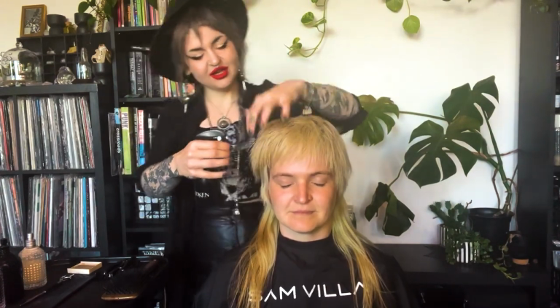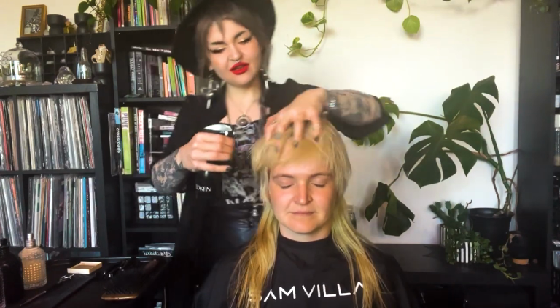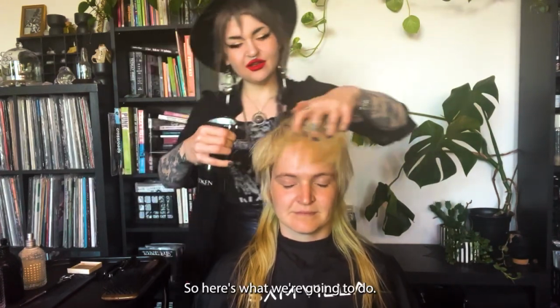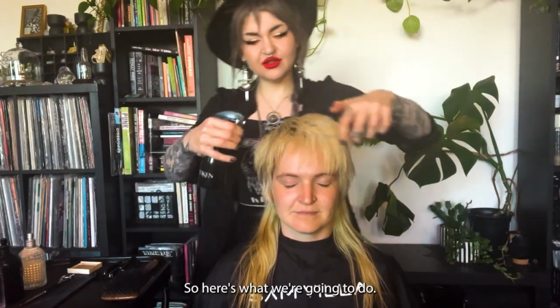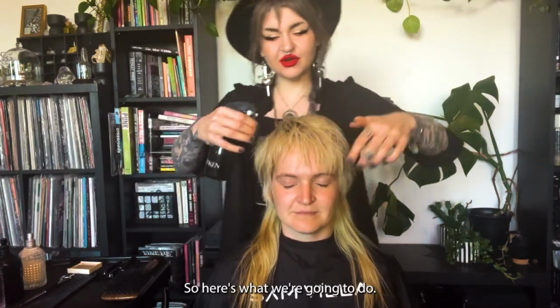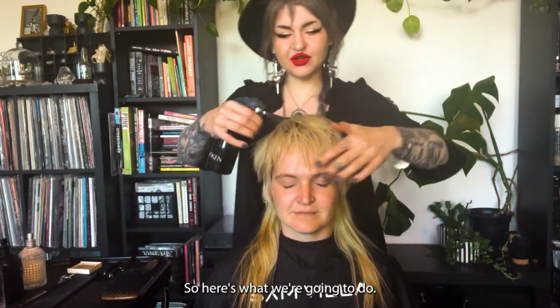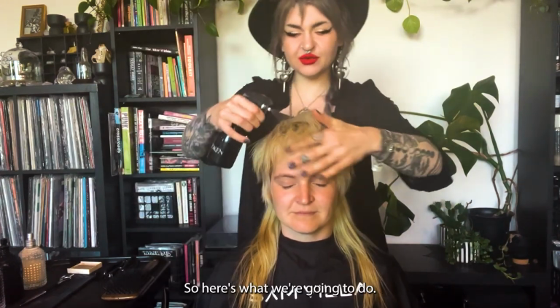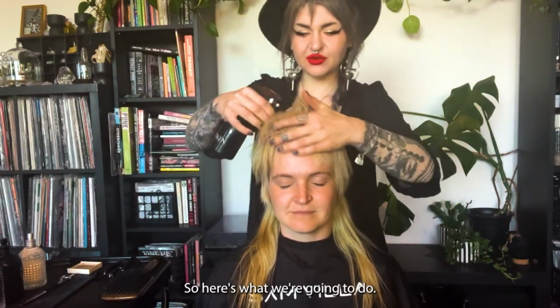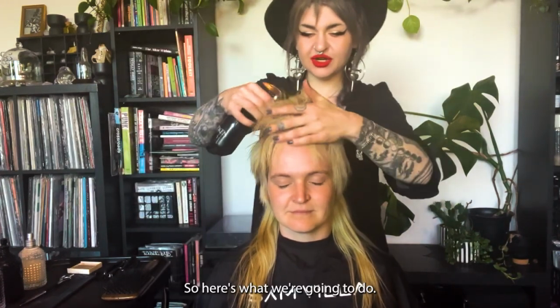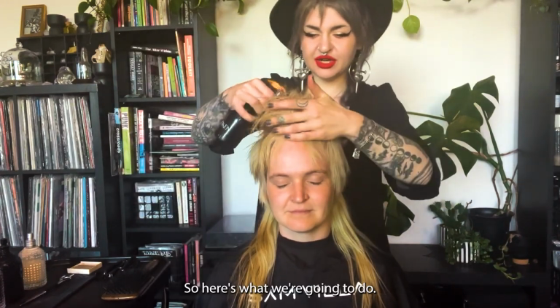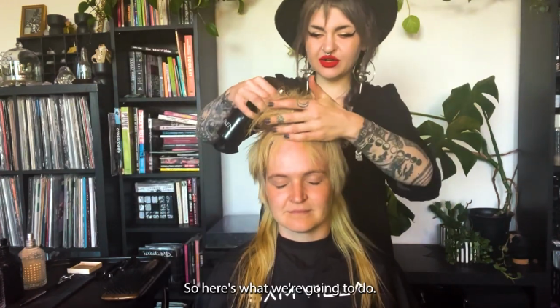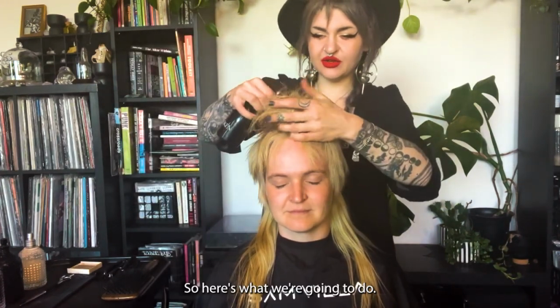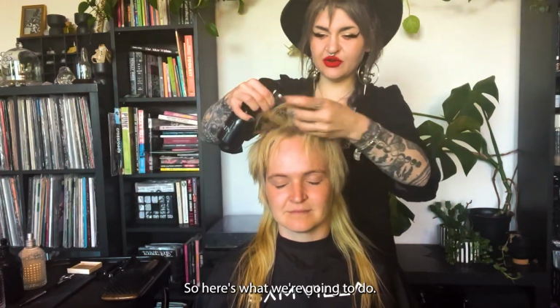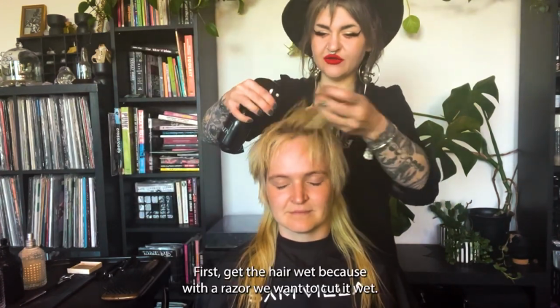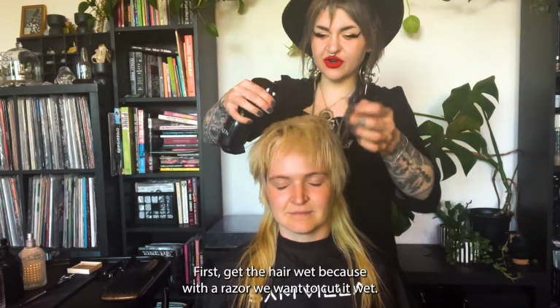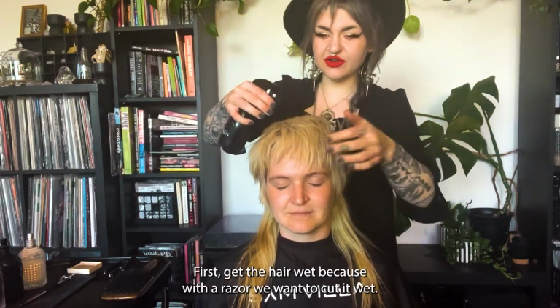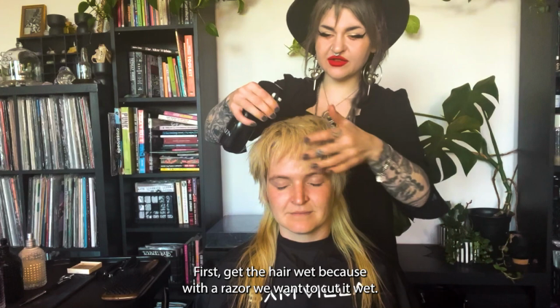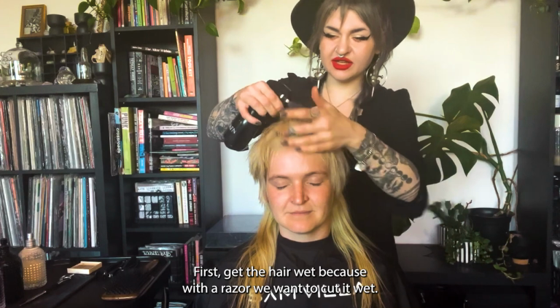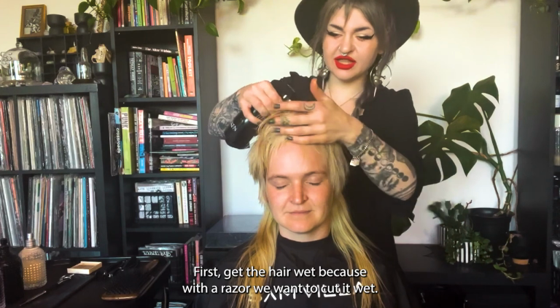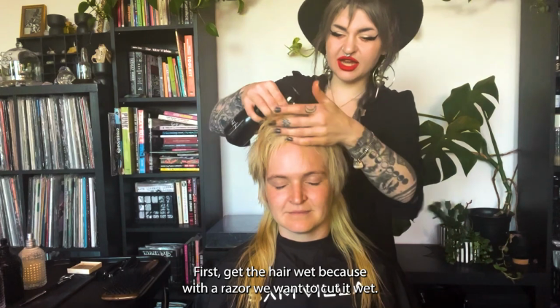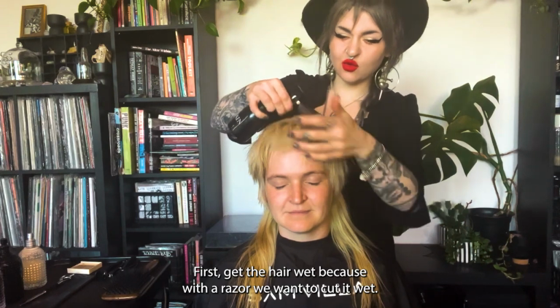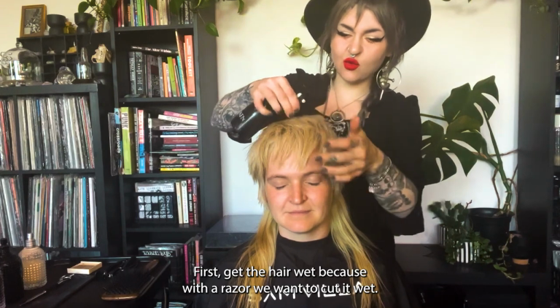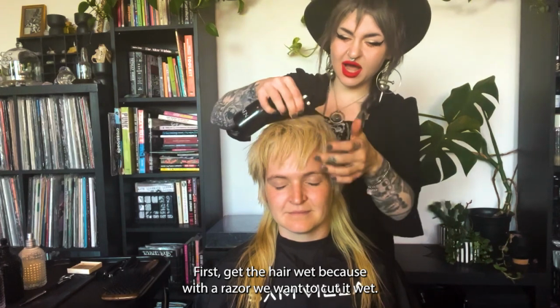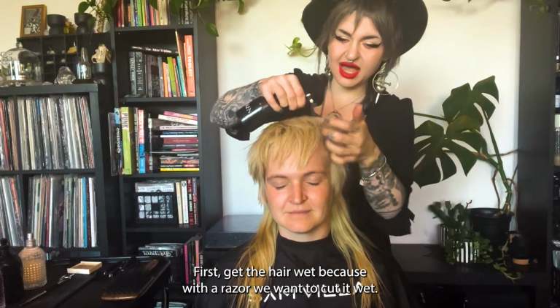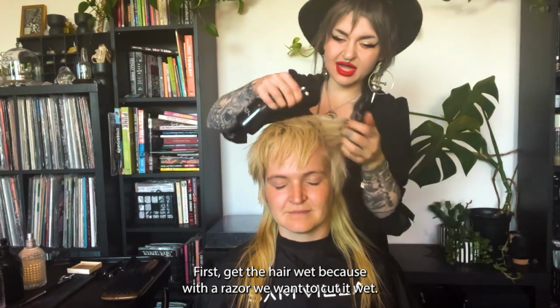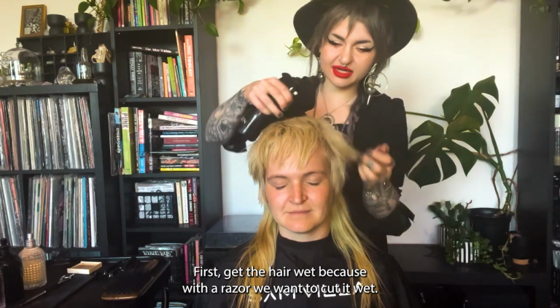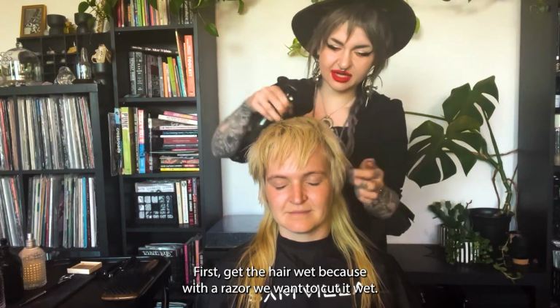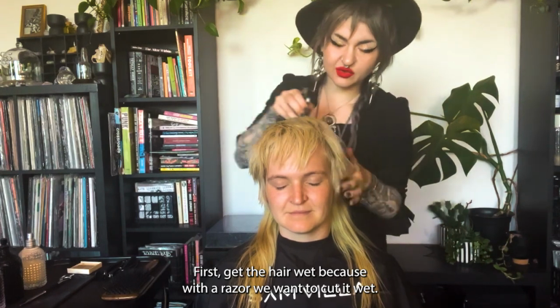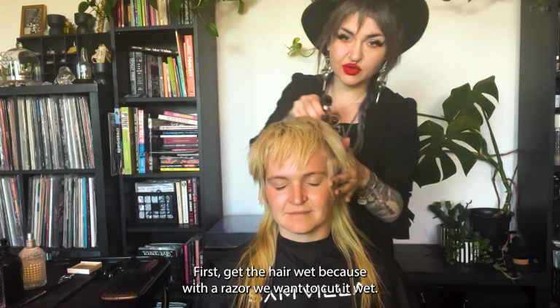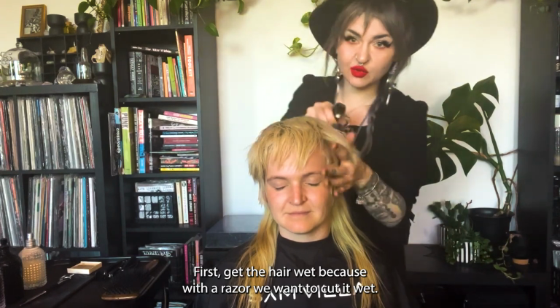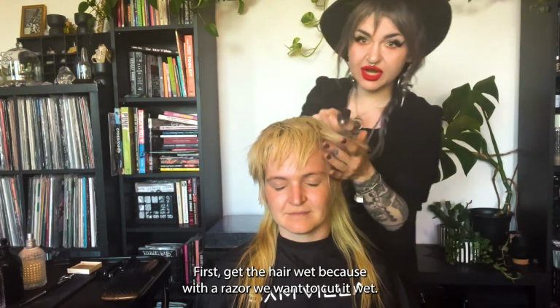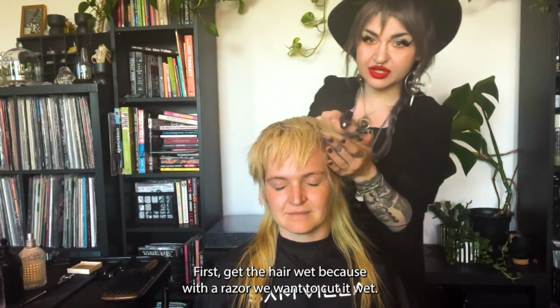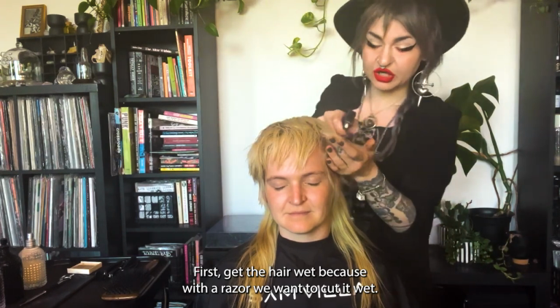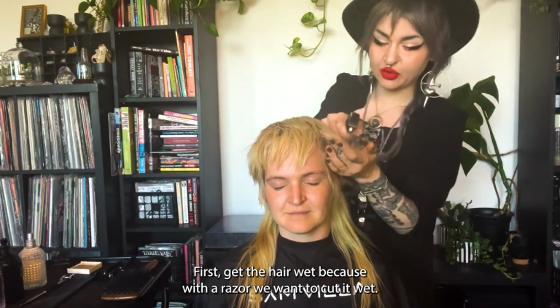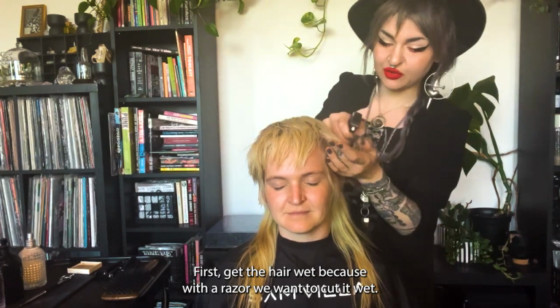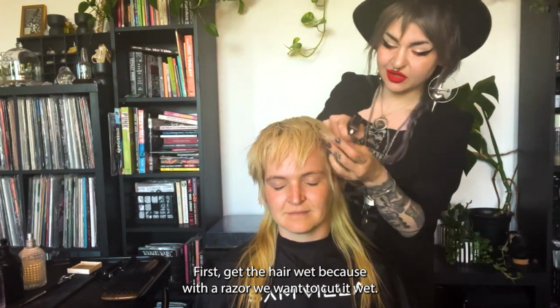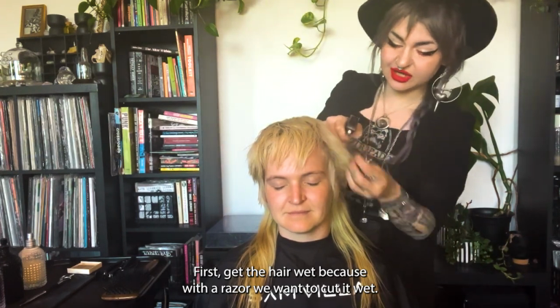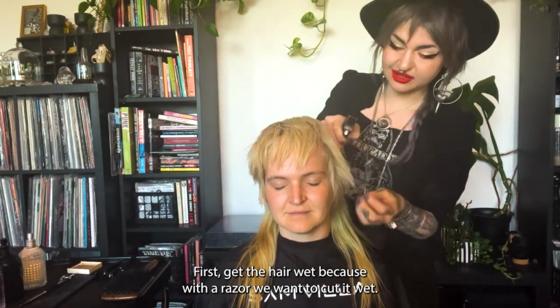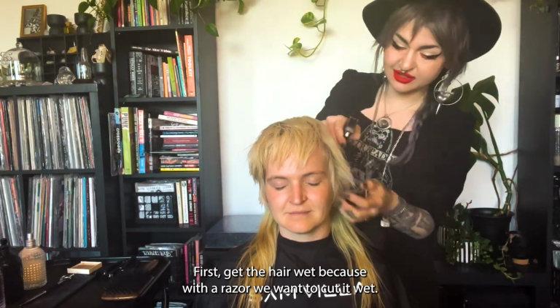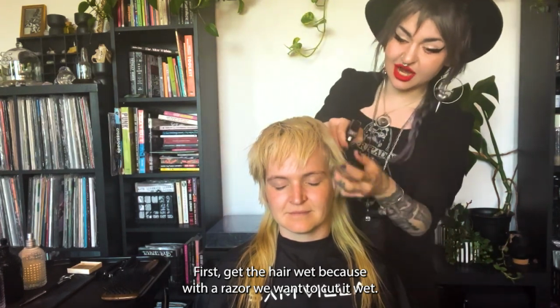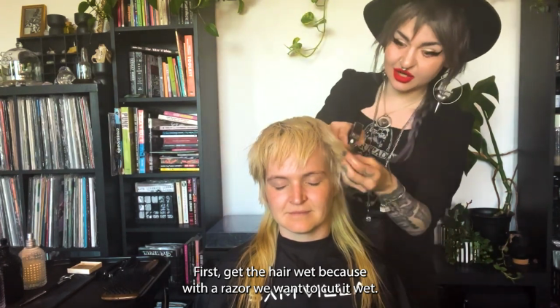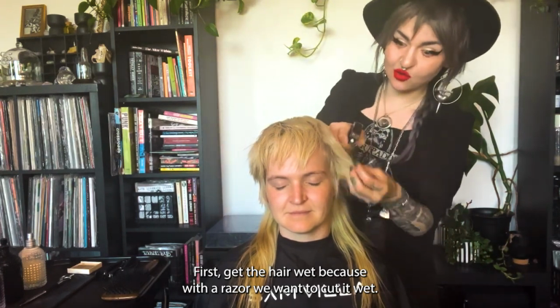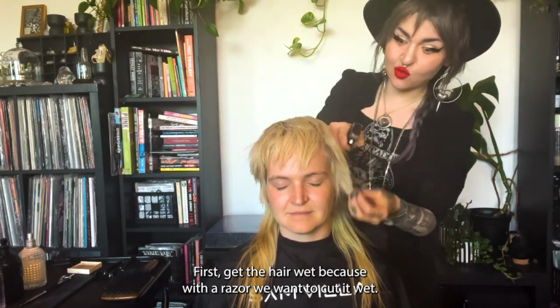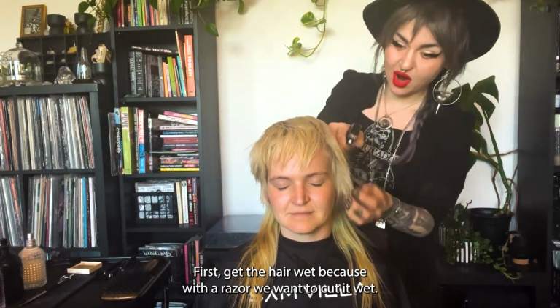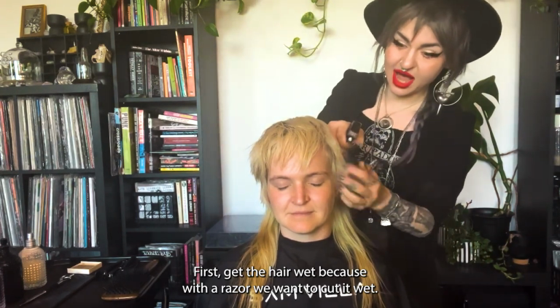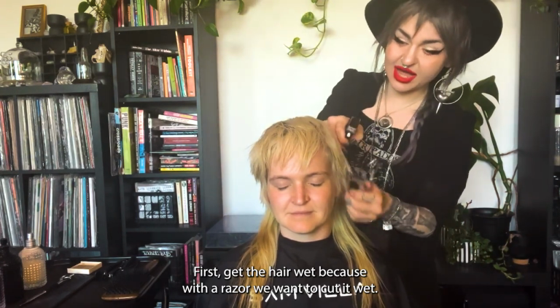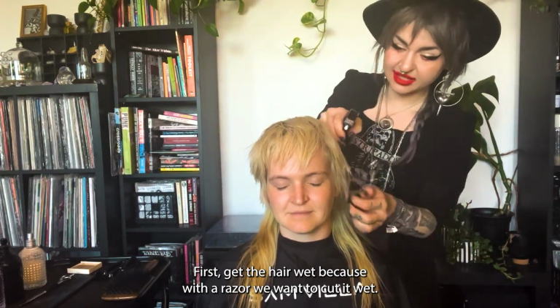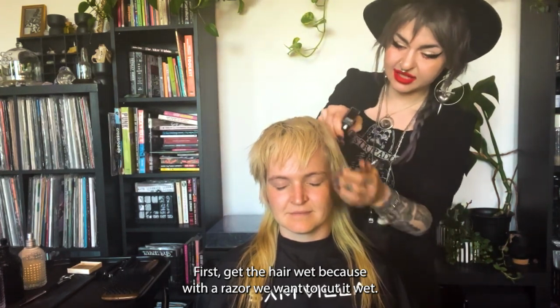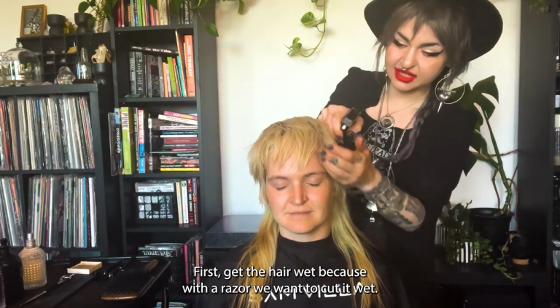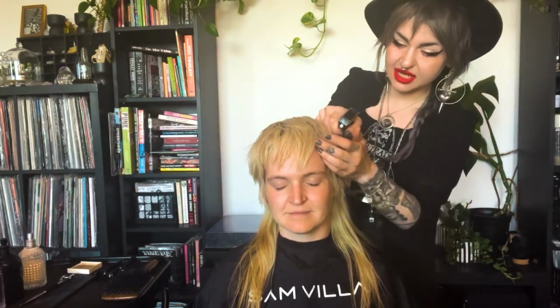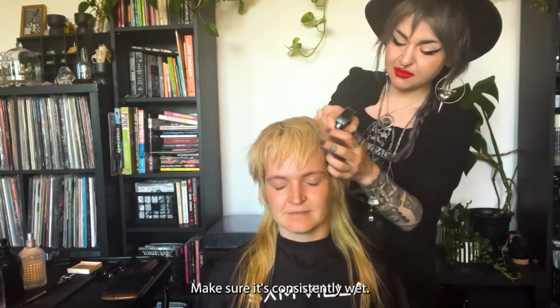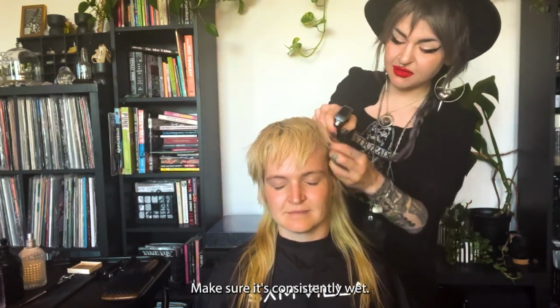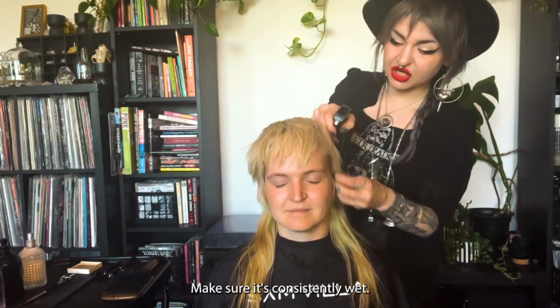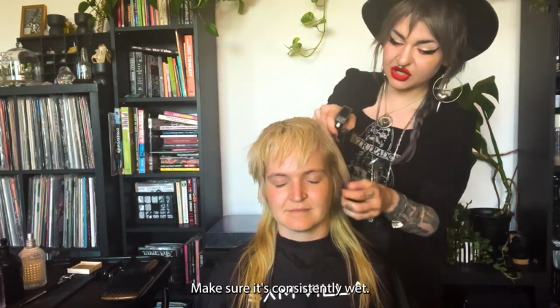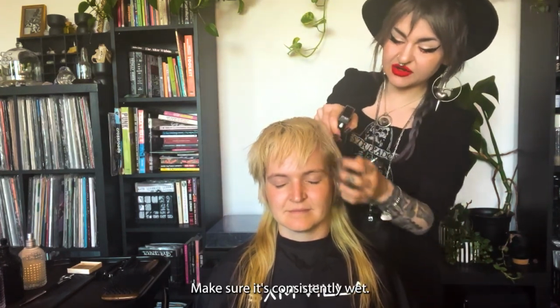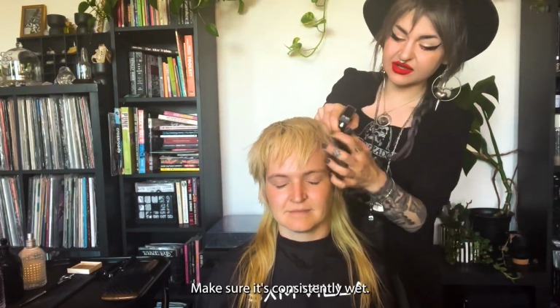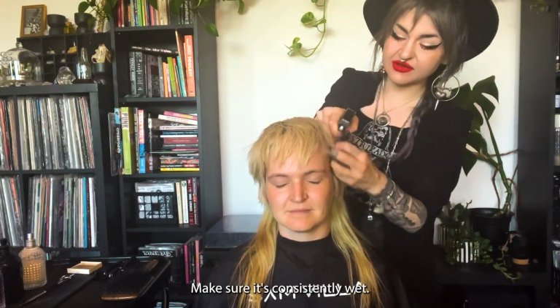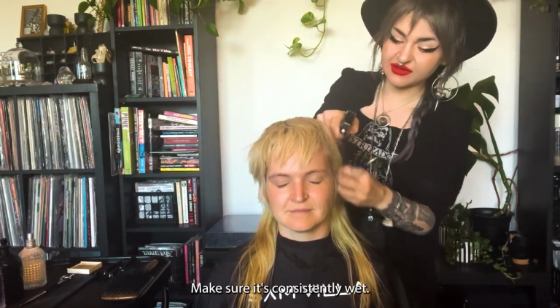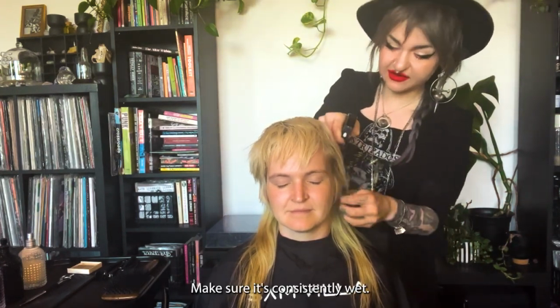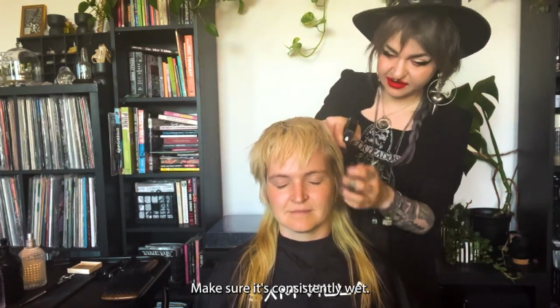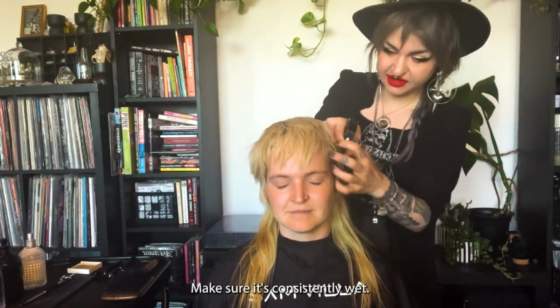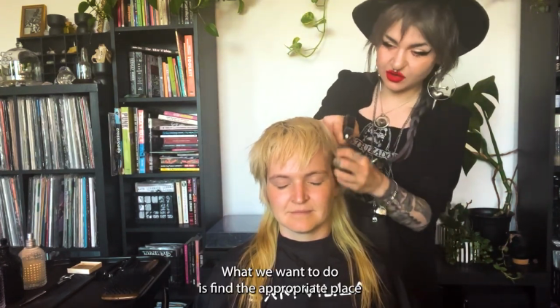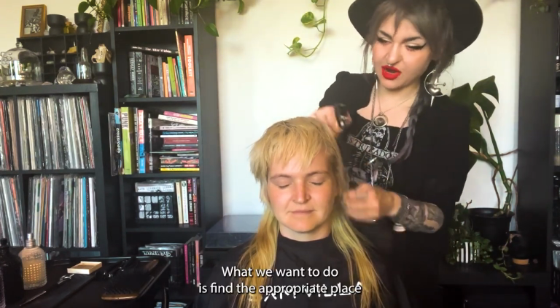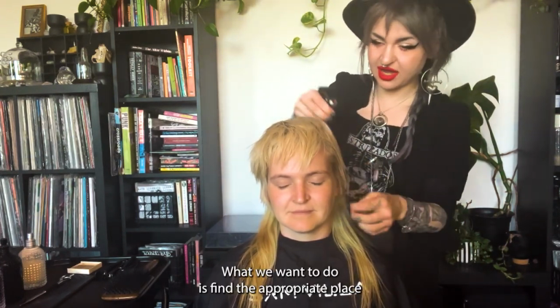So here's what we're going to do. First, get the hair wet because with a razor we want to cut it wet — make sure it's consistently wet.